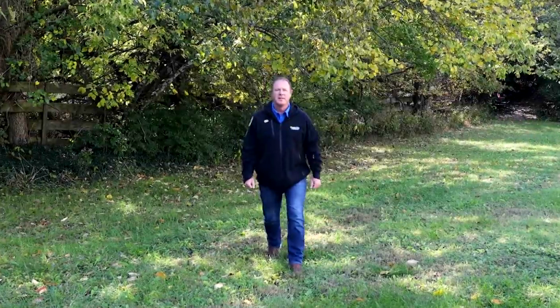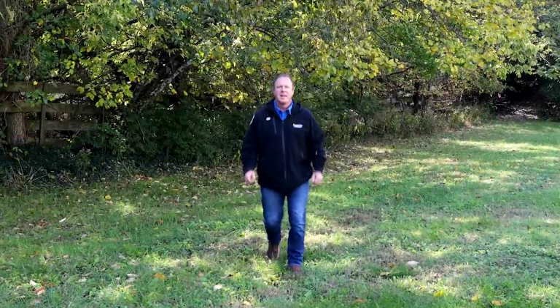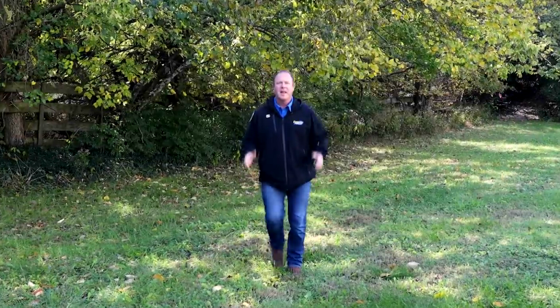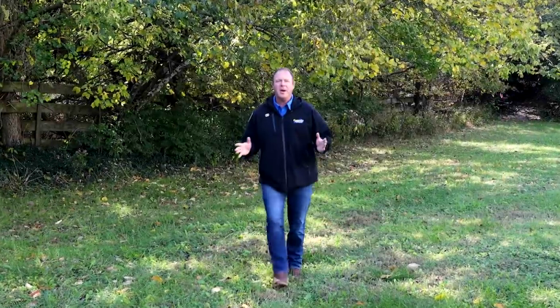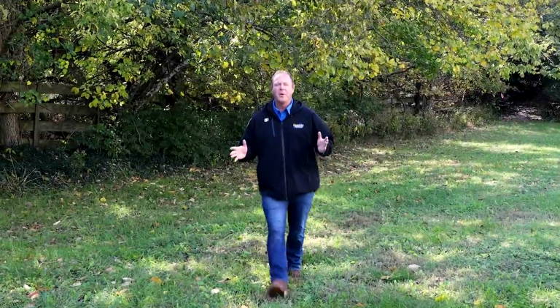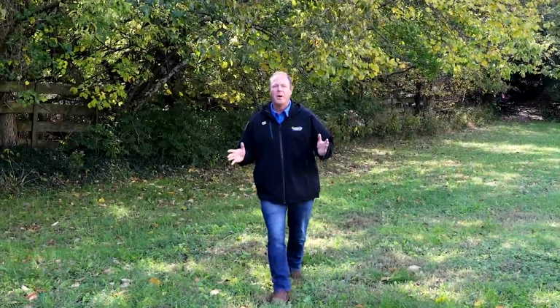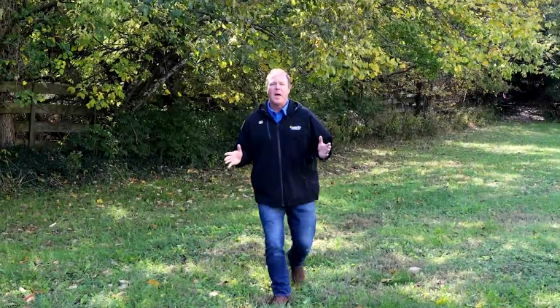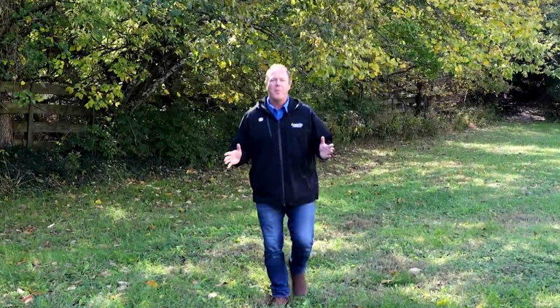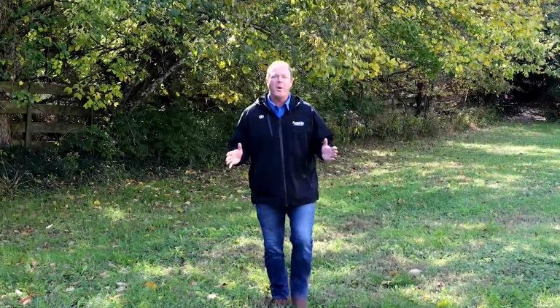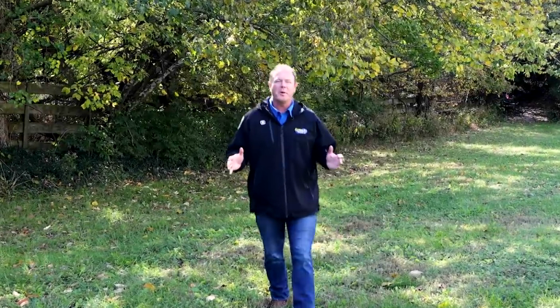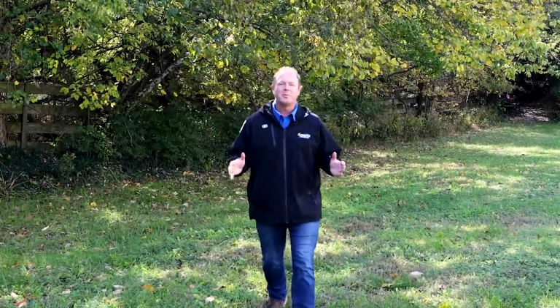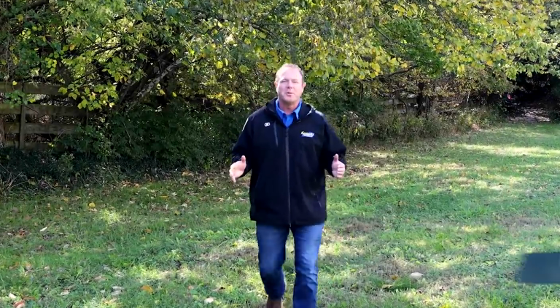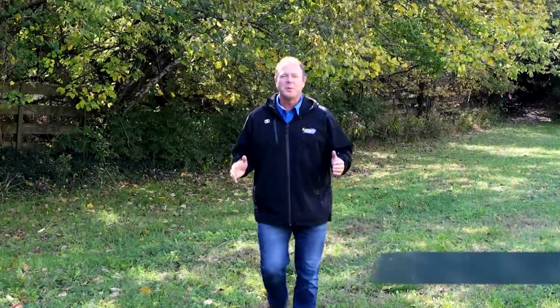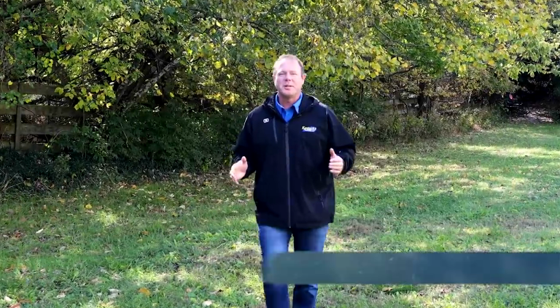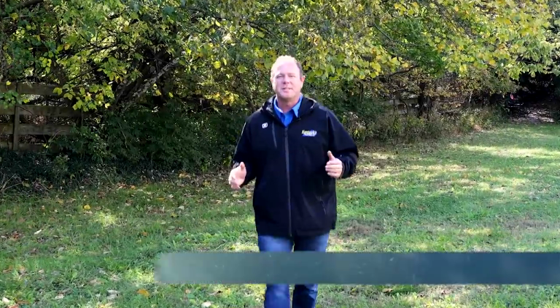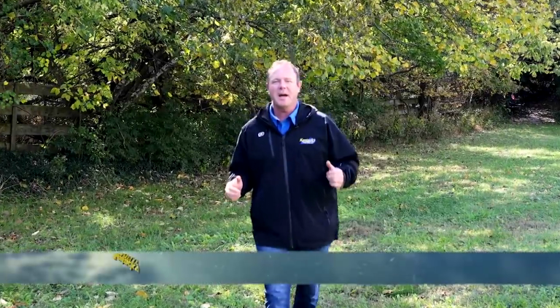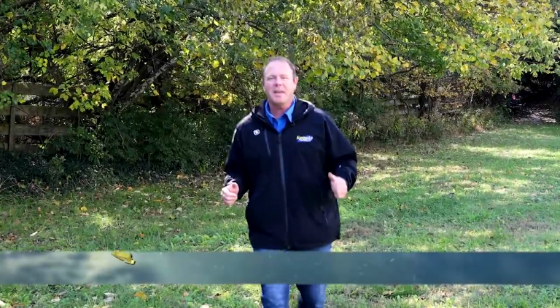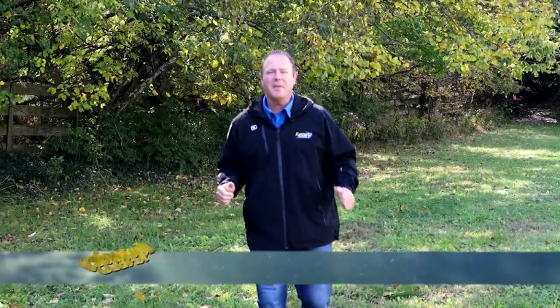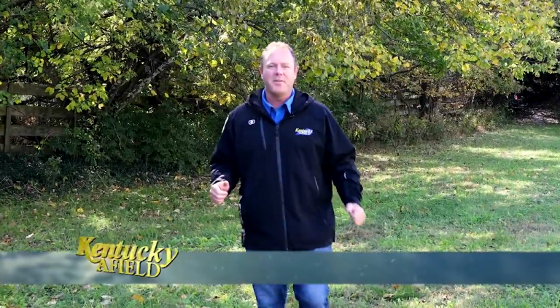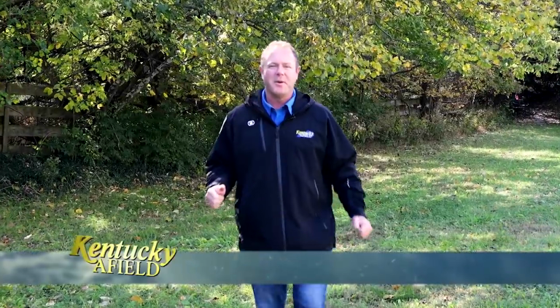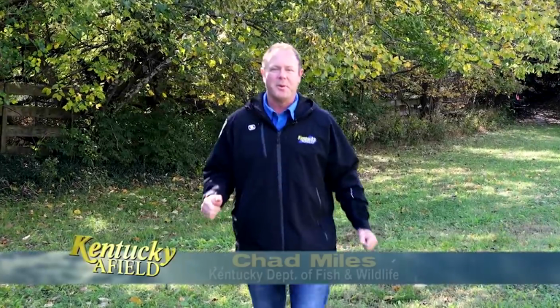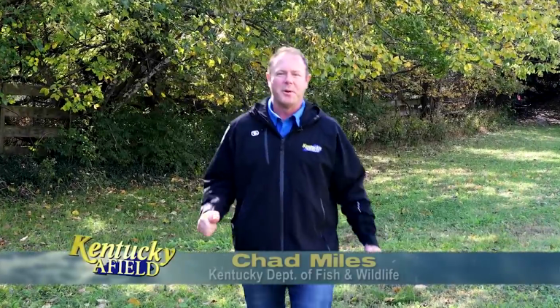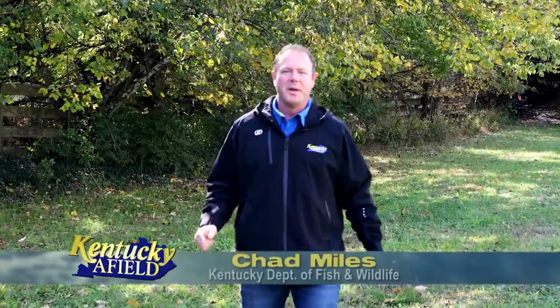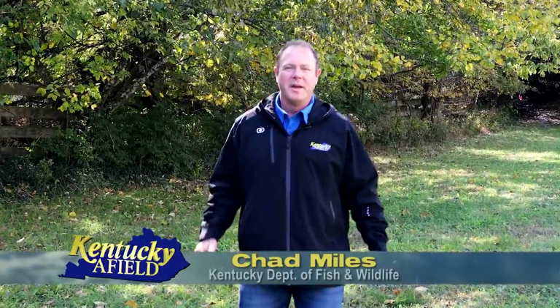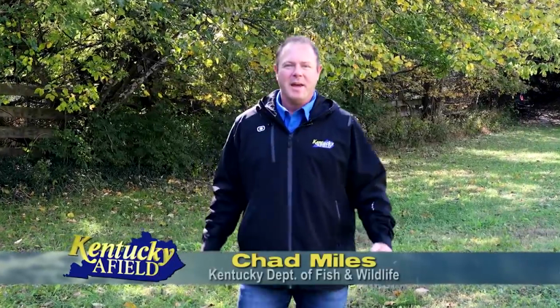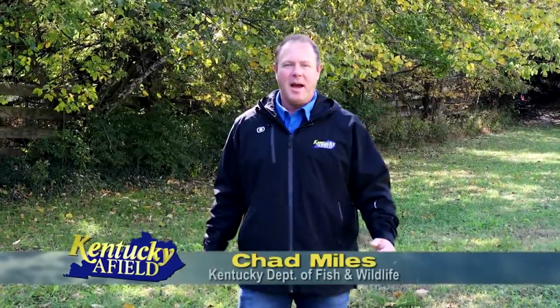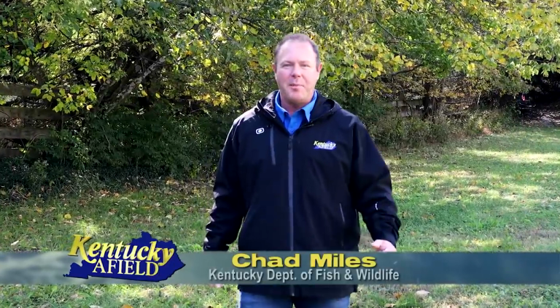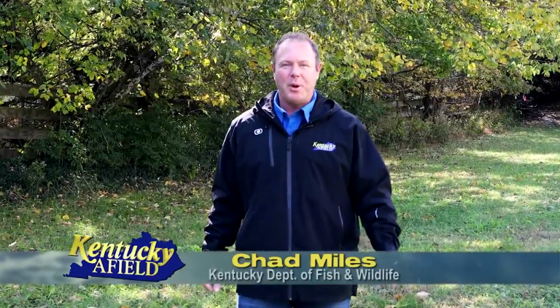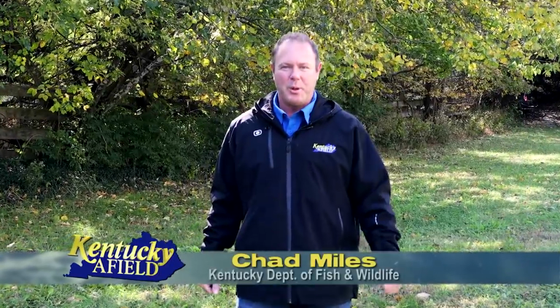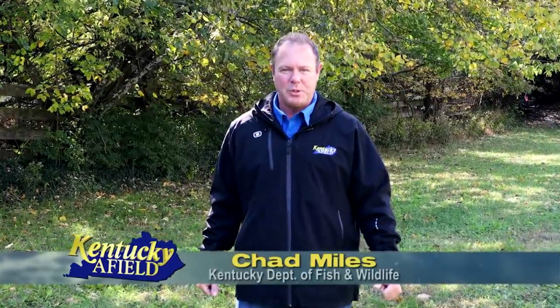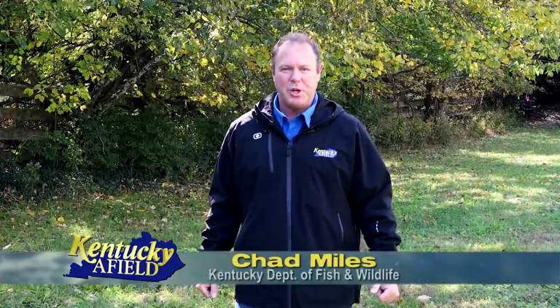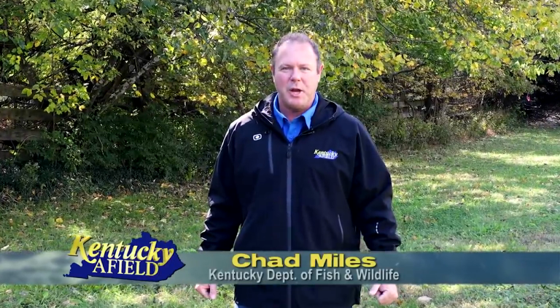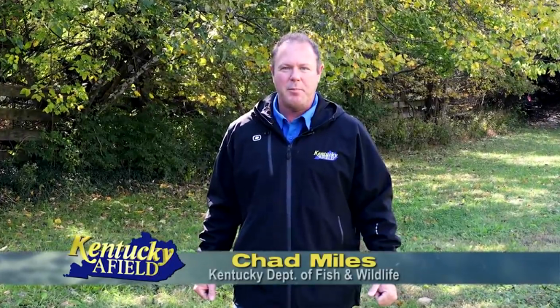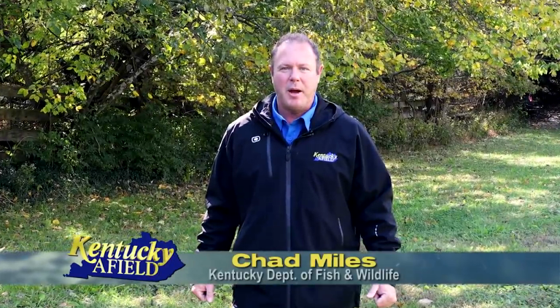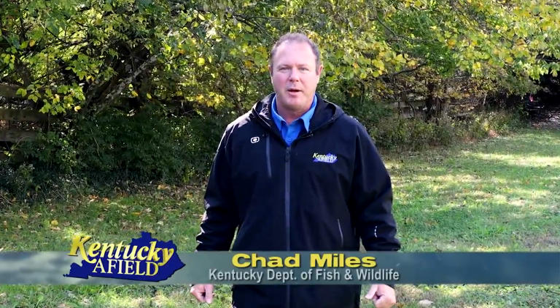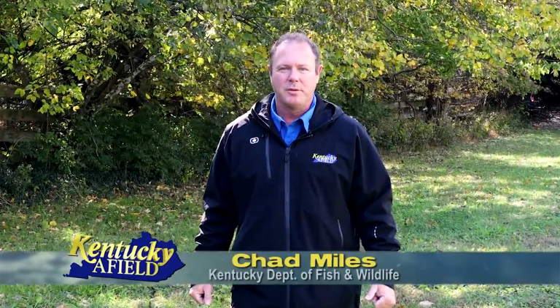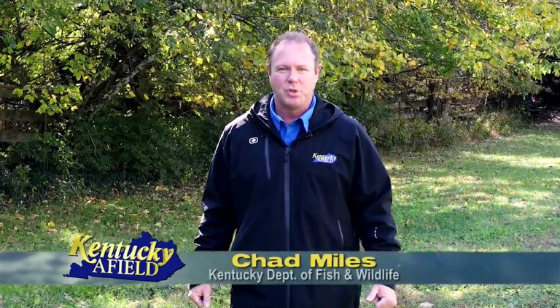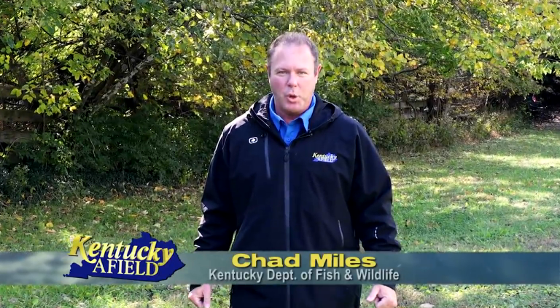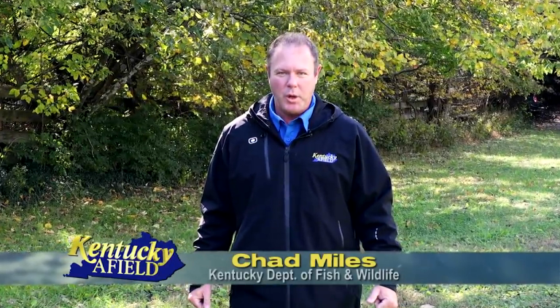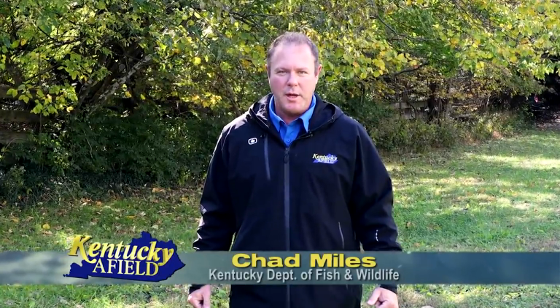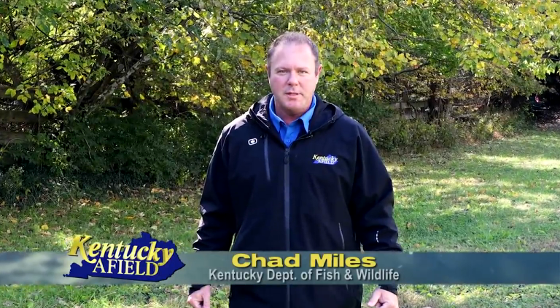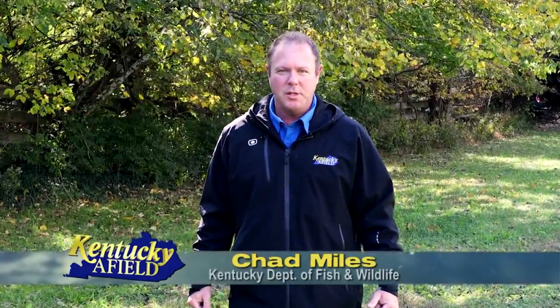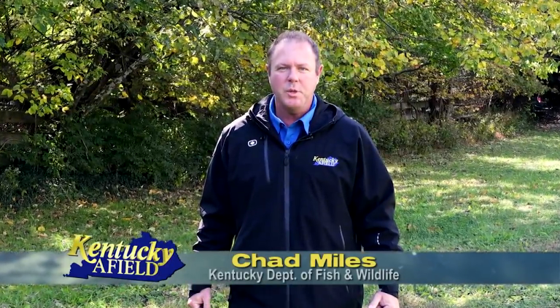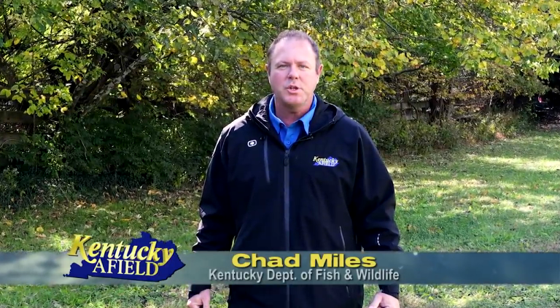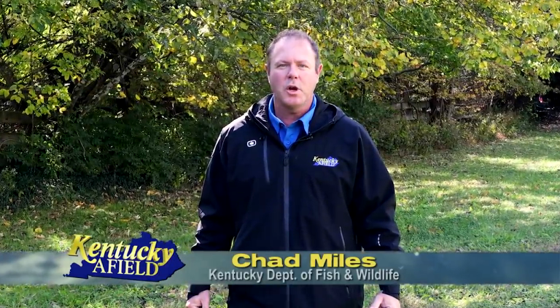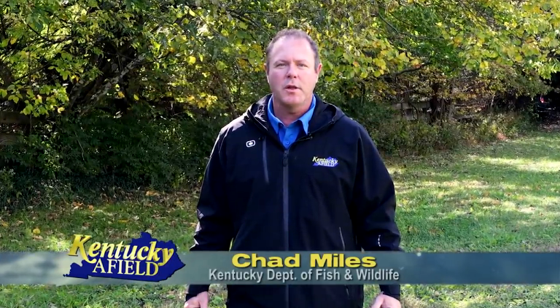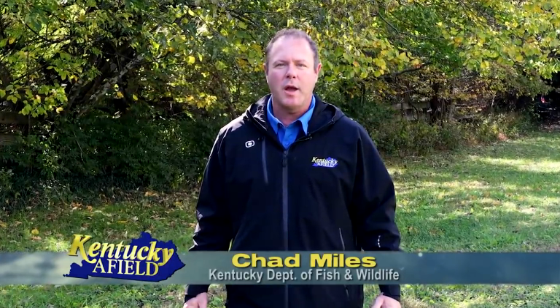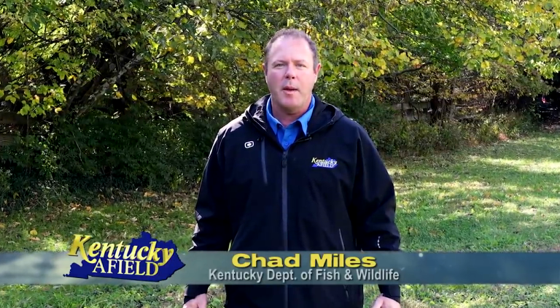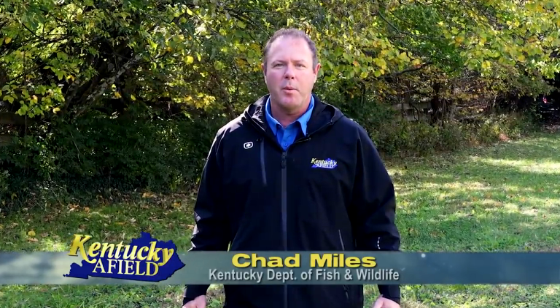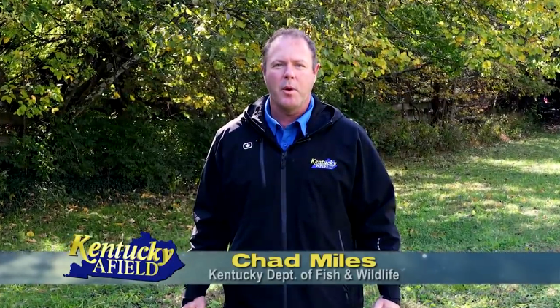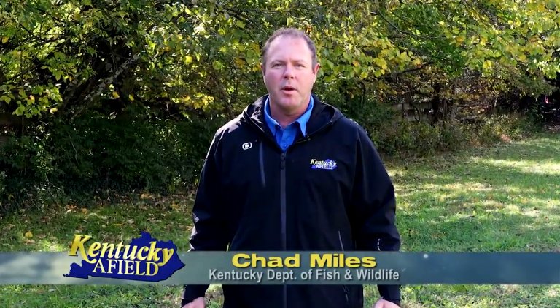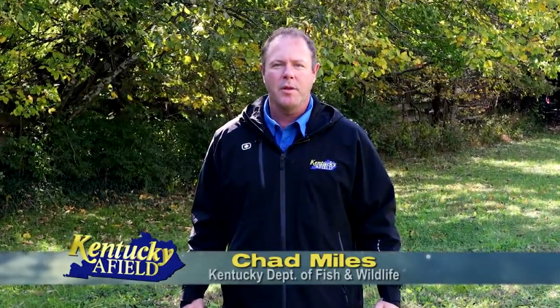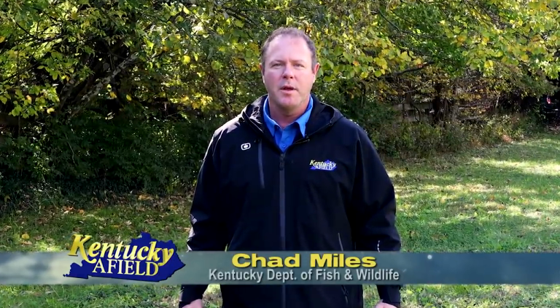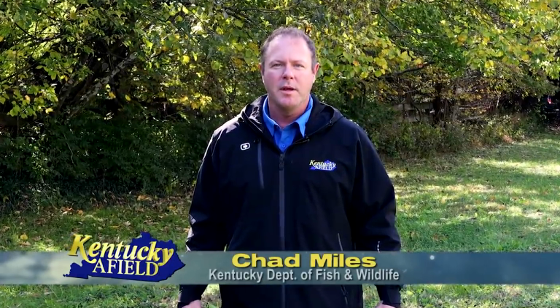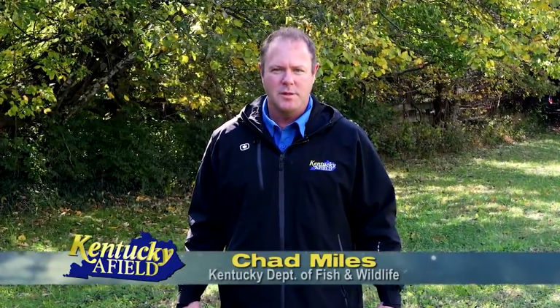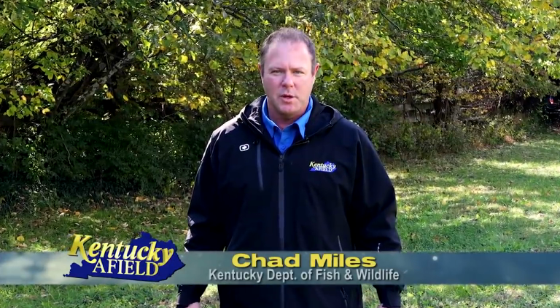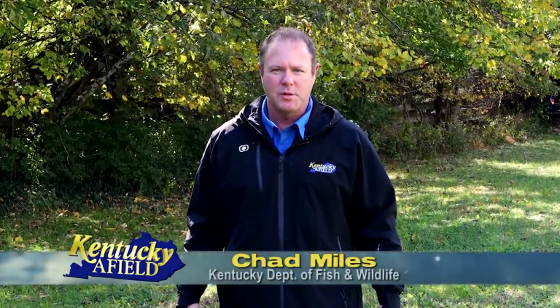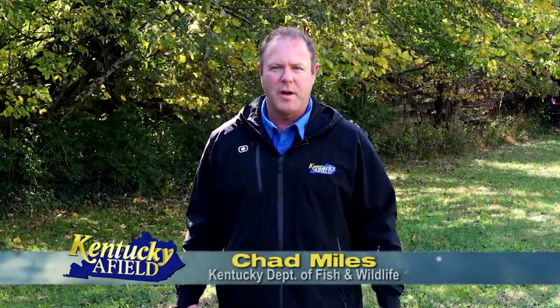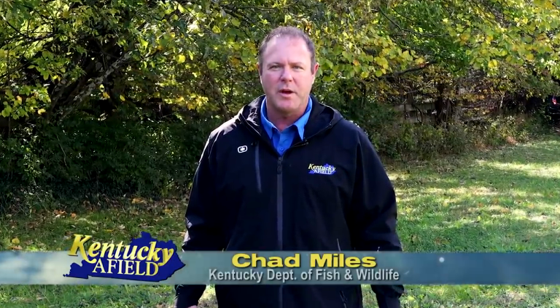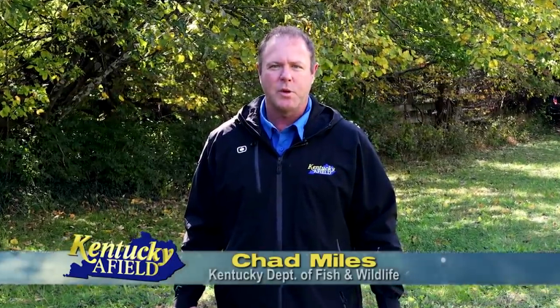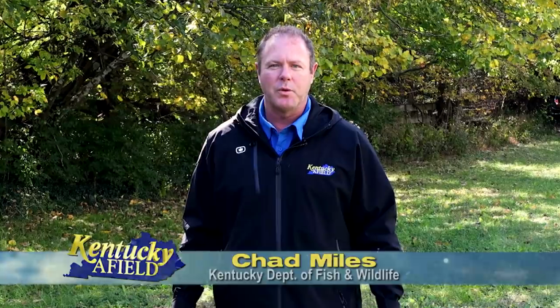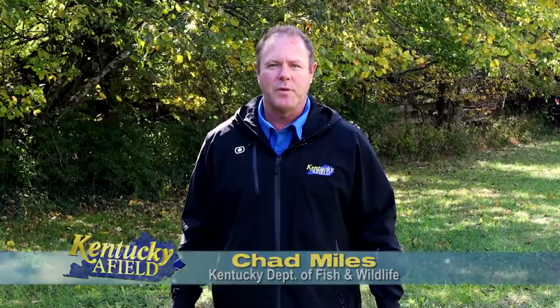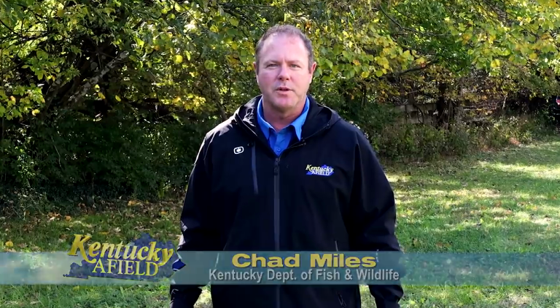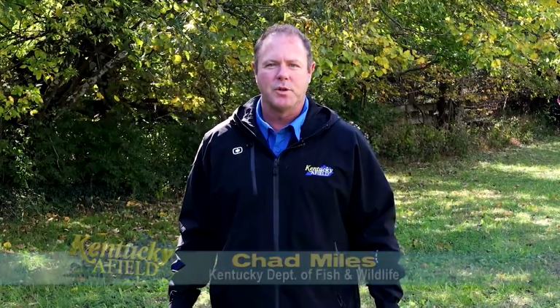Hello and welcome to Kentucky Afield. I'm your host, Chad Miles. Join us as we journey the Commonwealth in search of outdoor adventure.